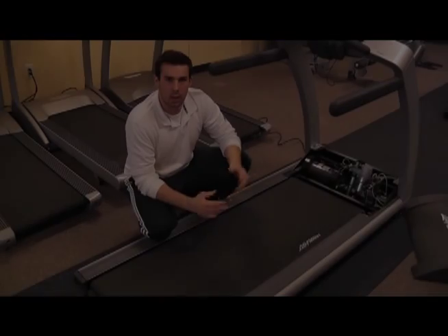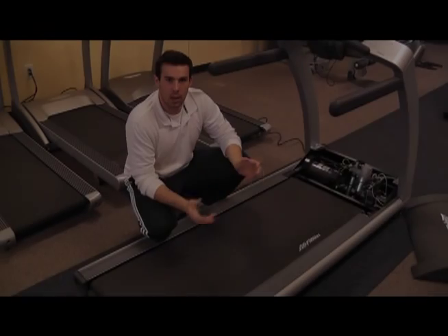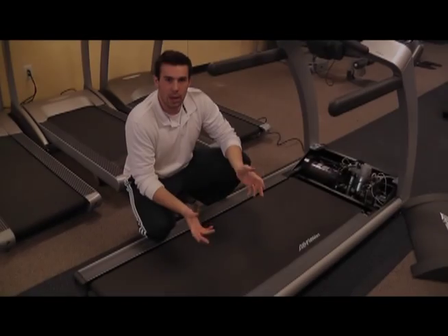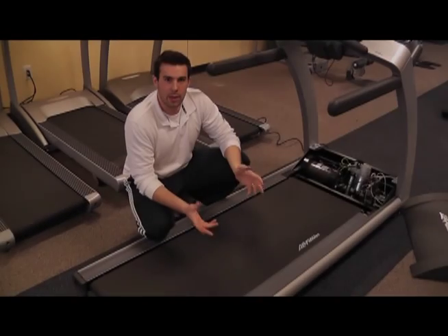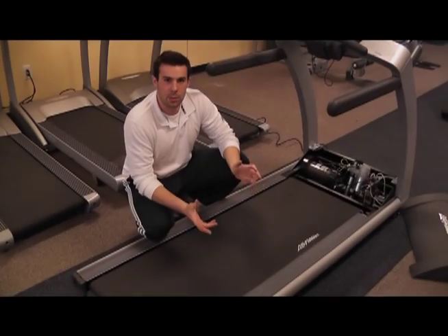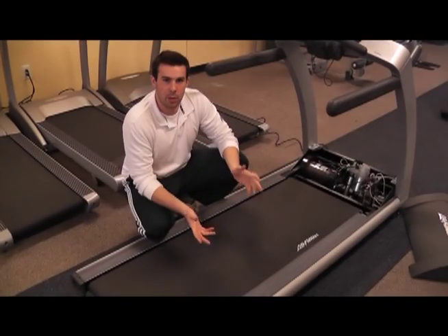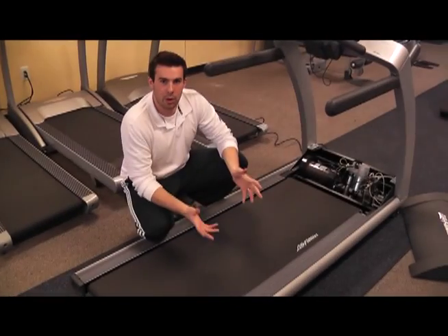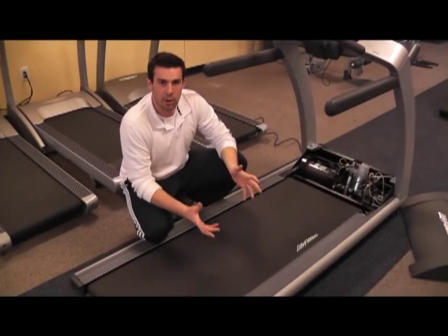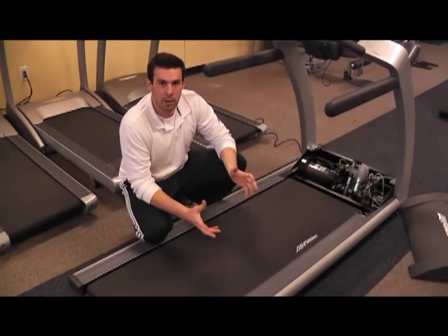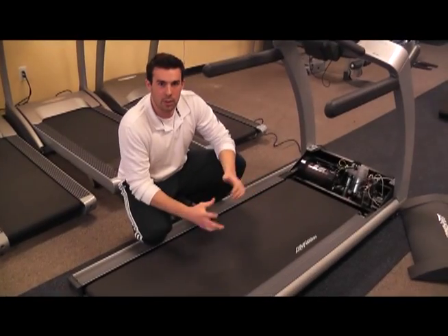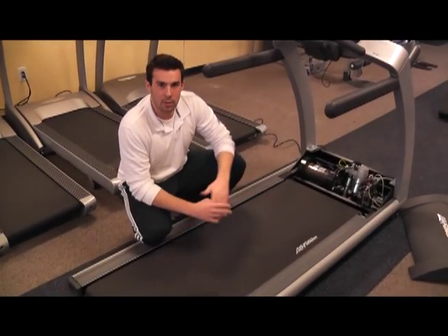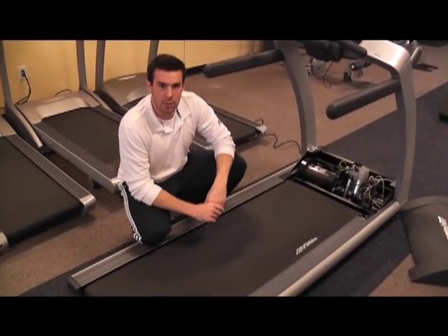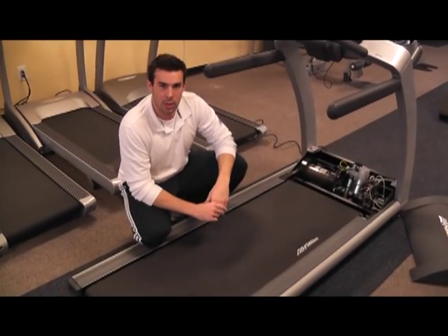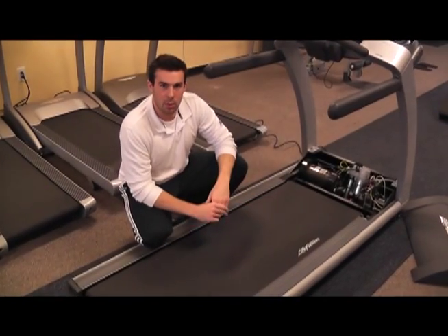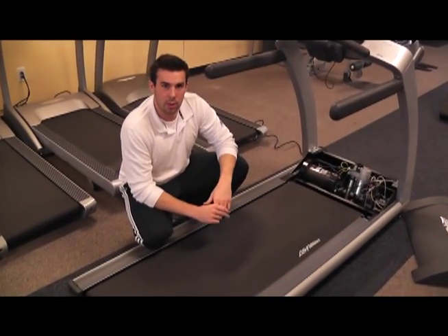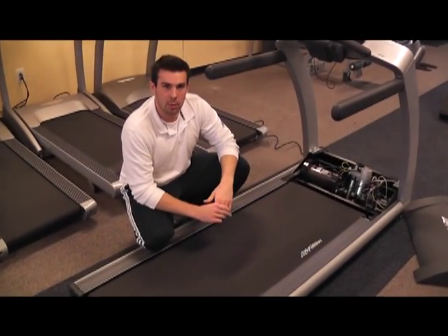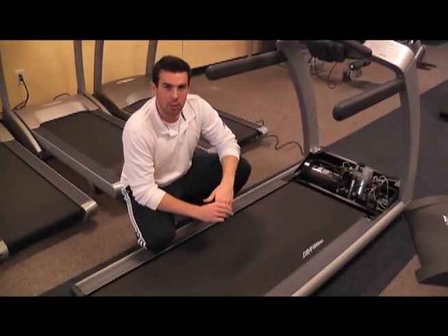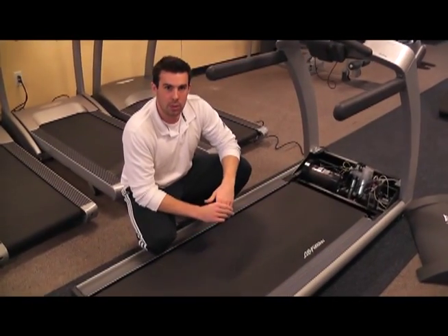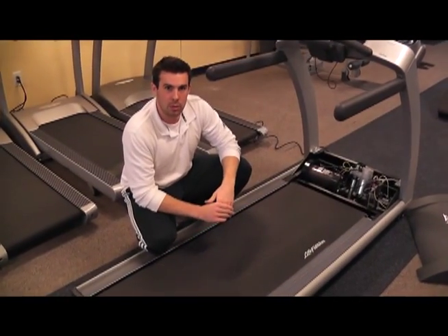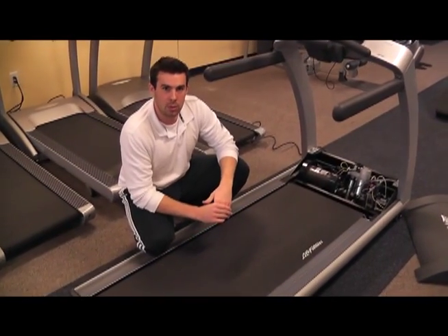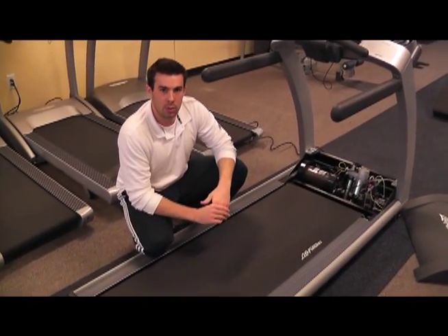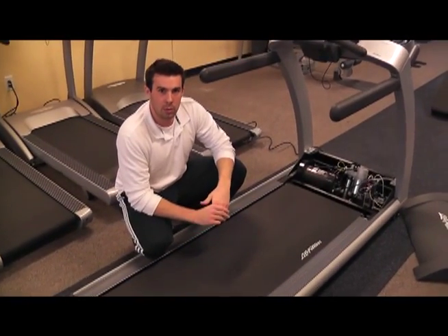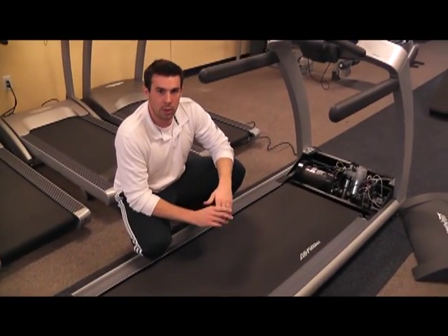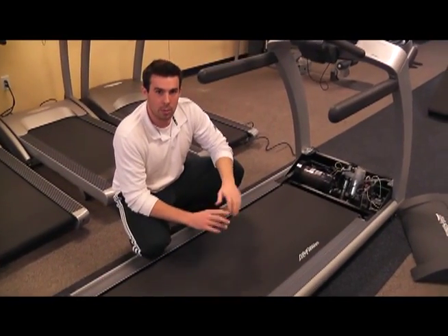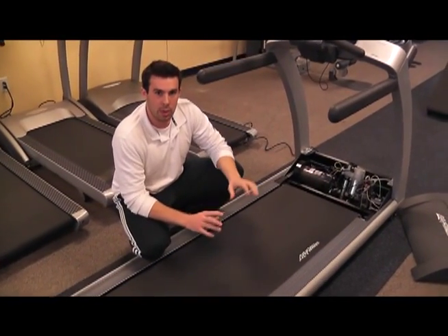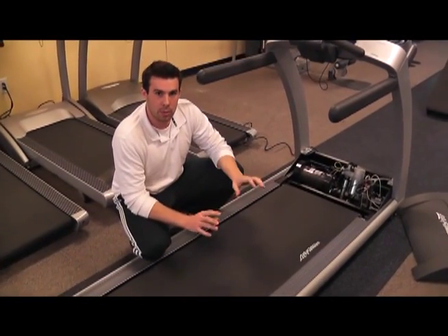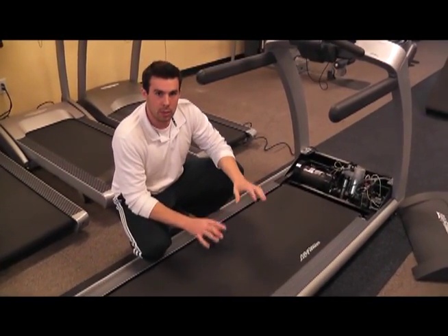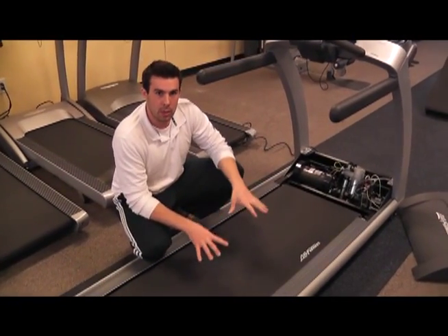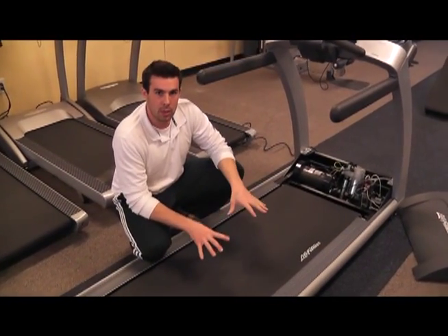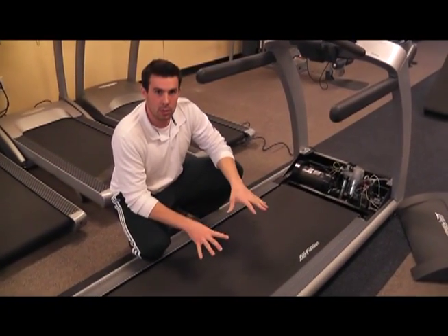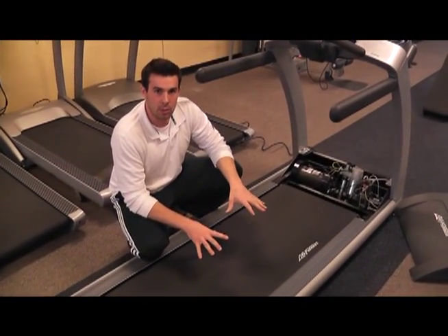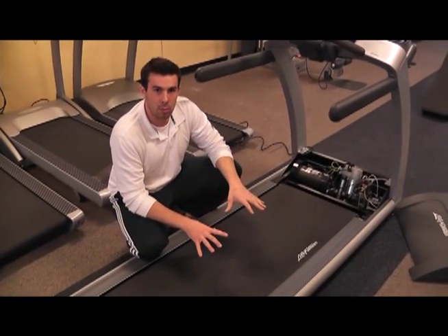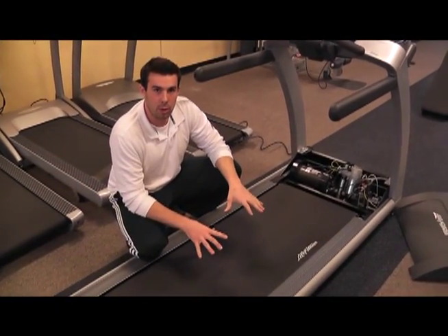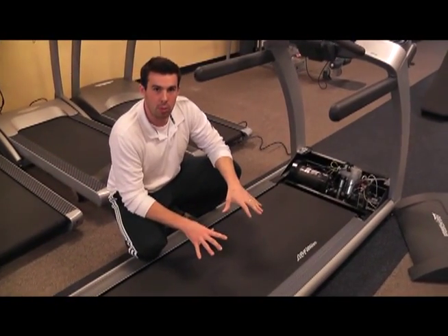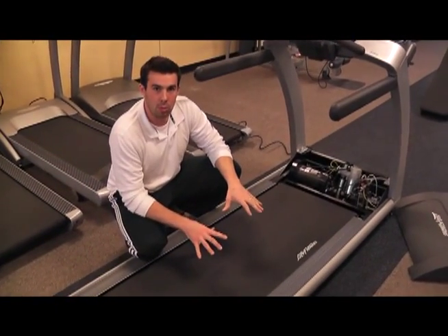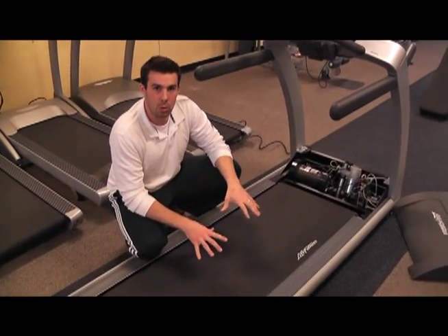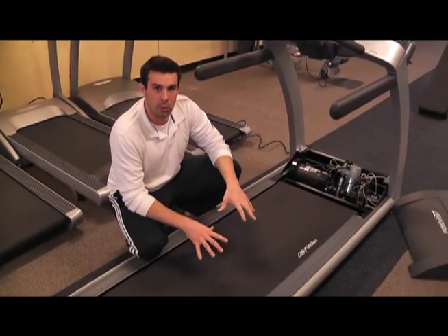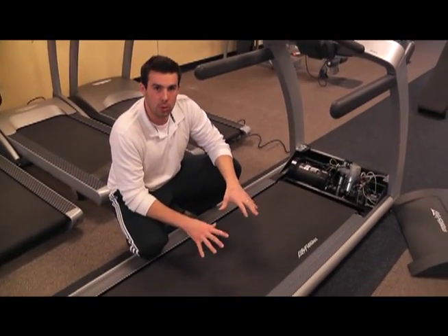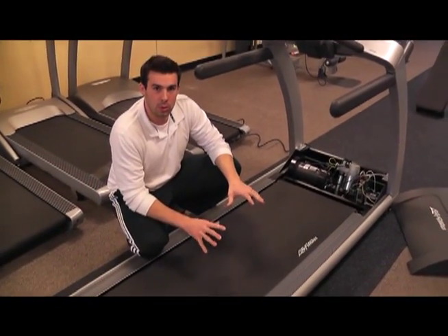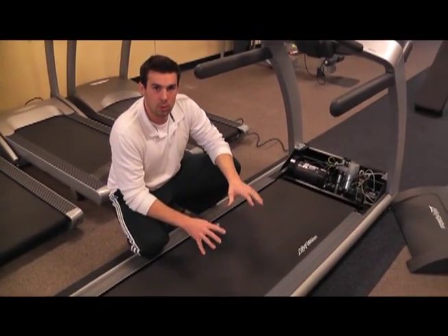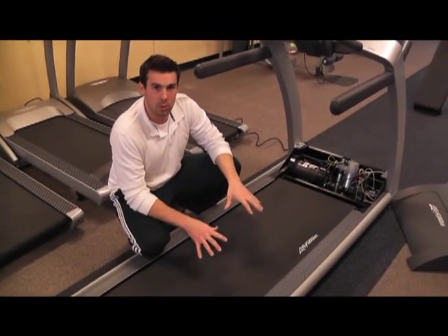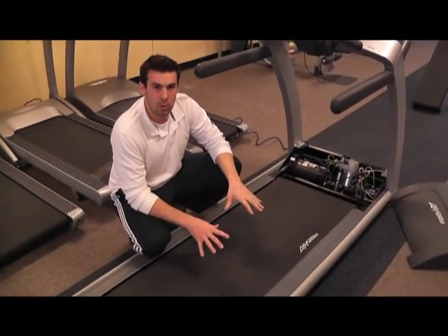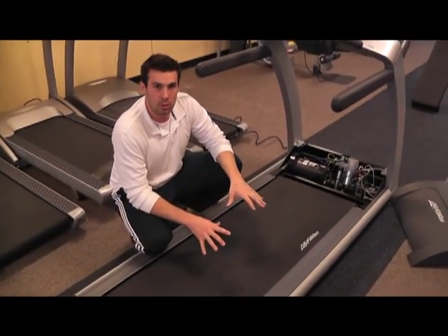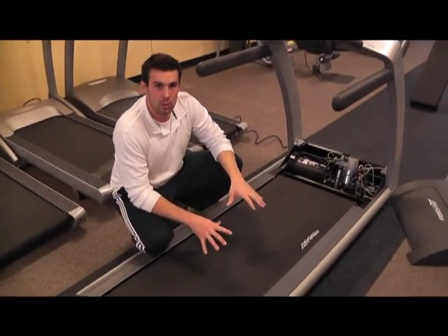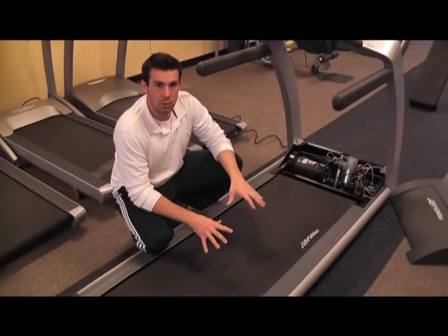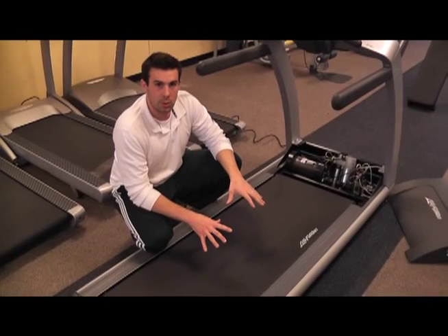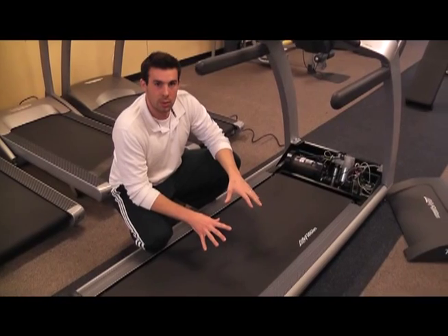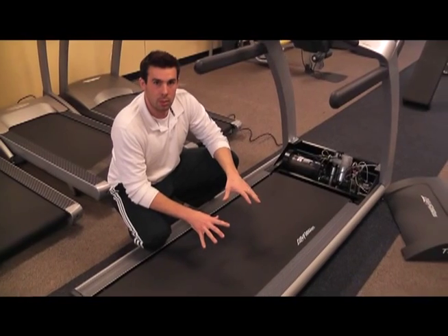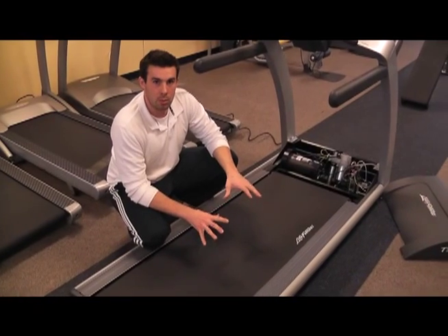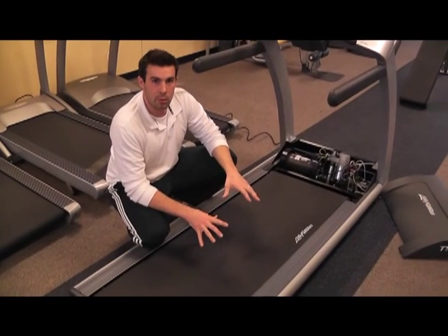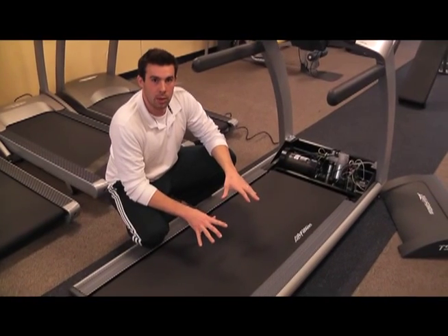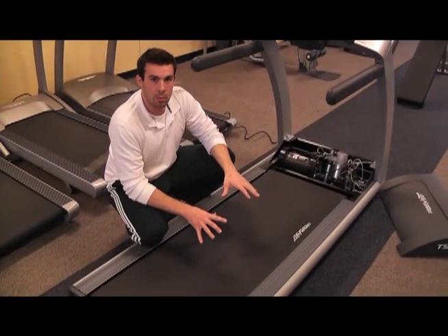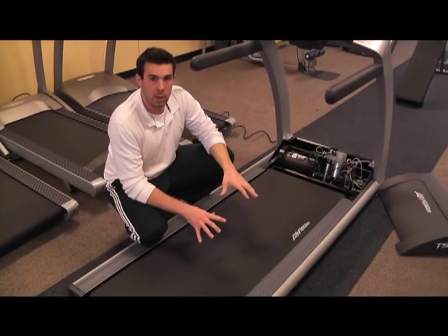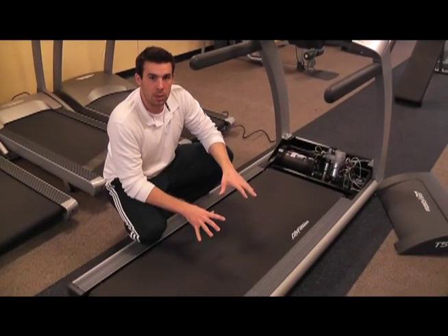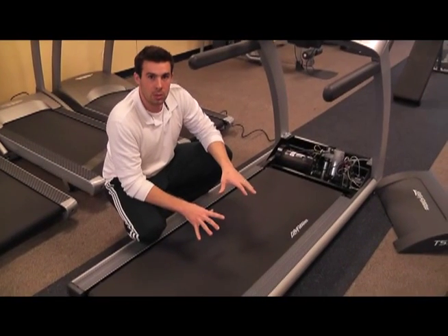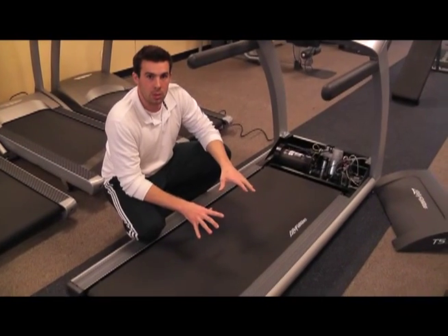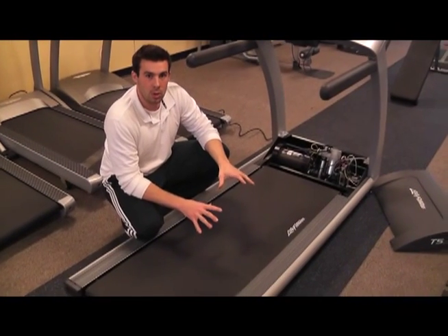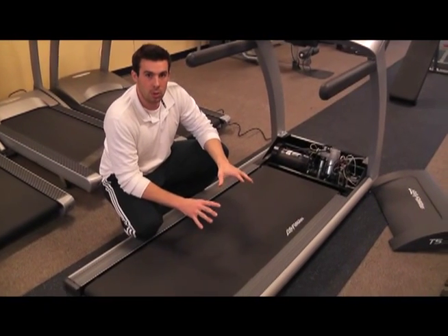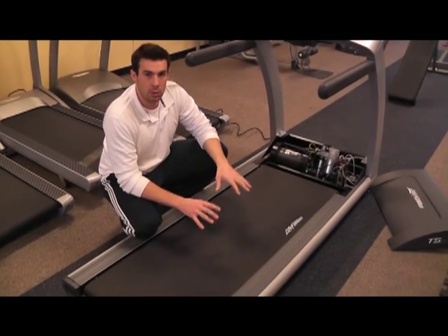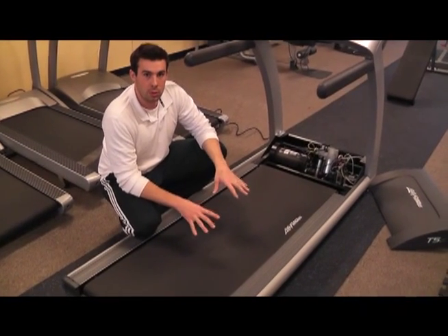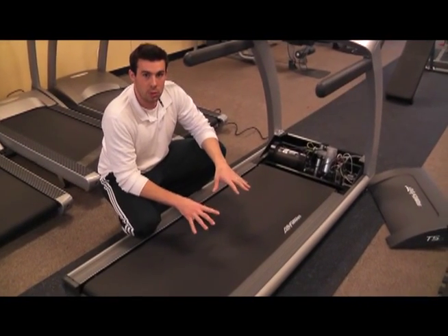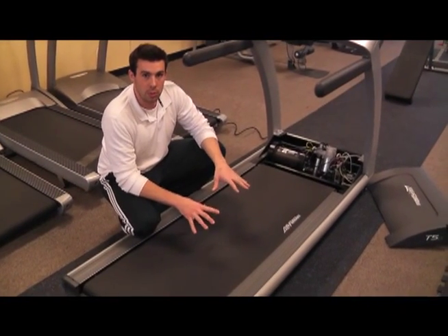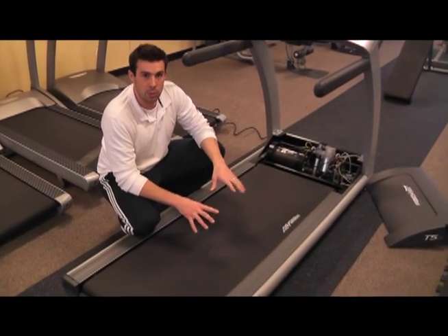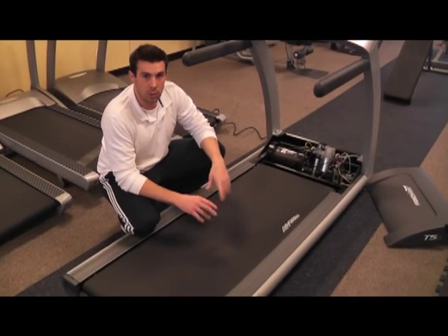Hi, it's Barry. Today we're going to be learning about the debris removal during the preventative maintenance call on your treadmill.